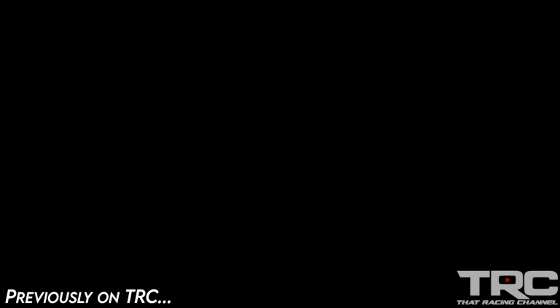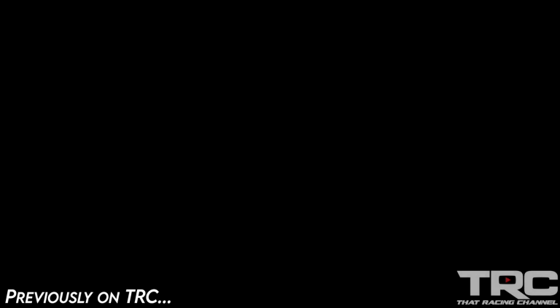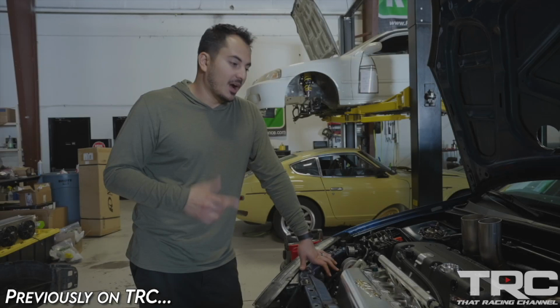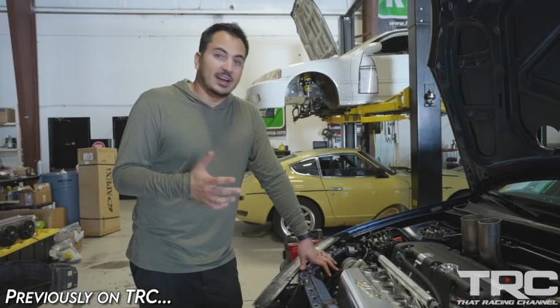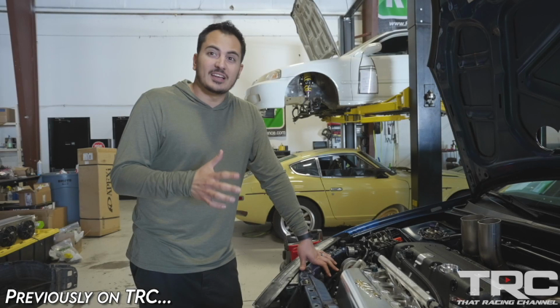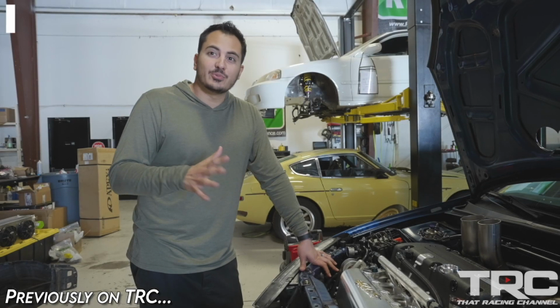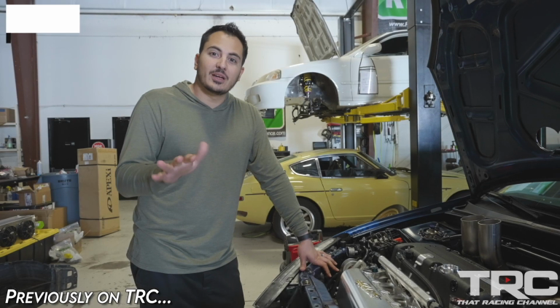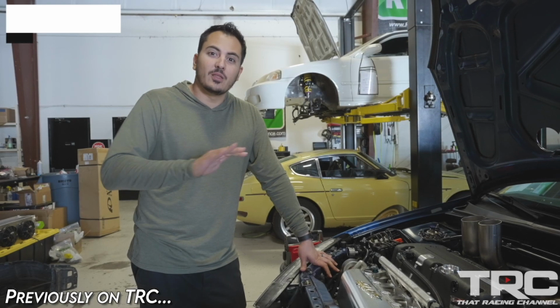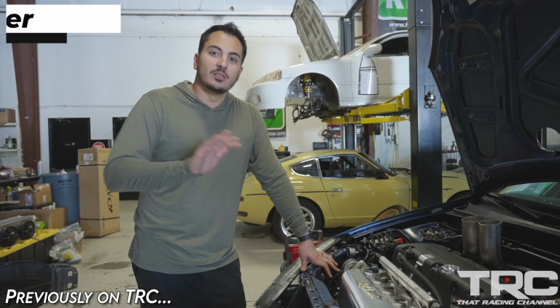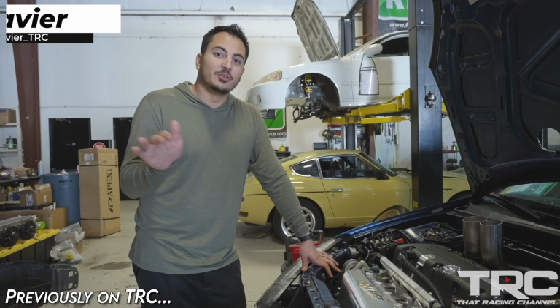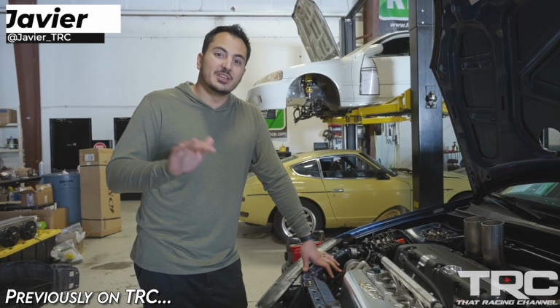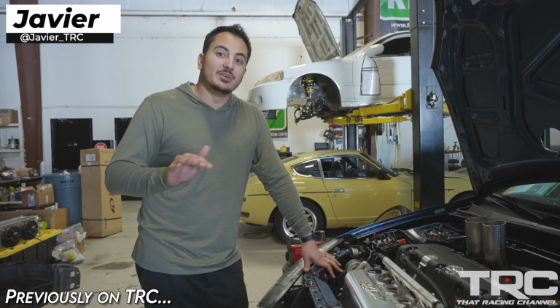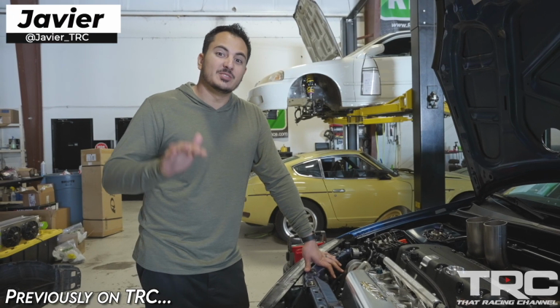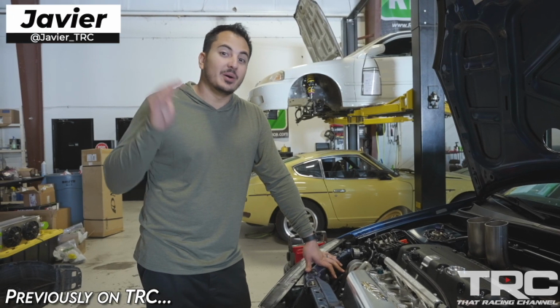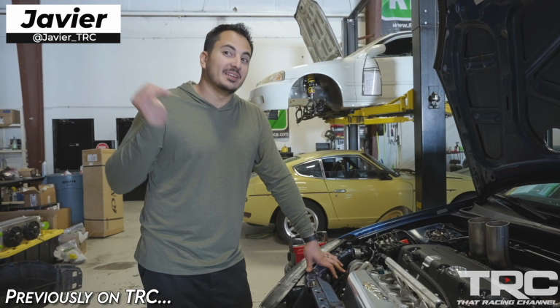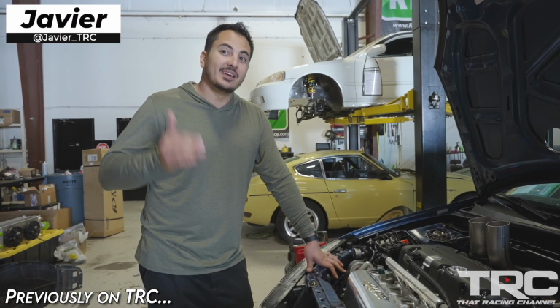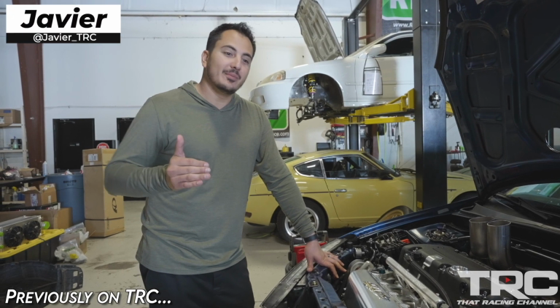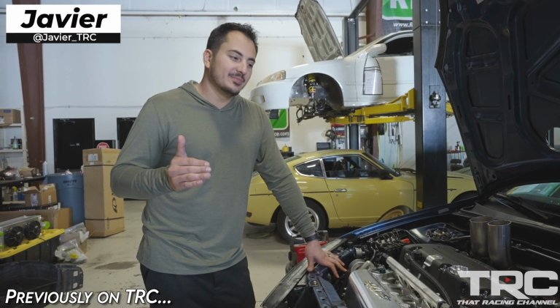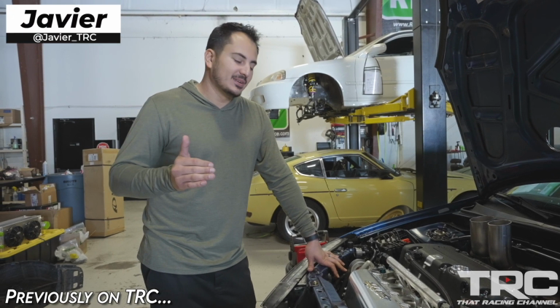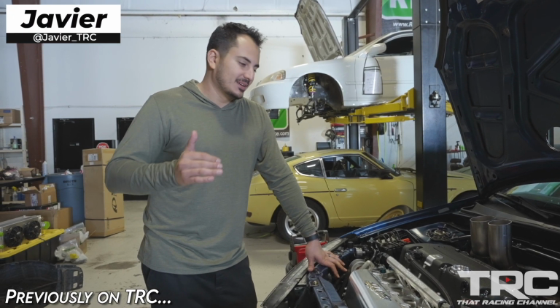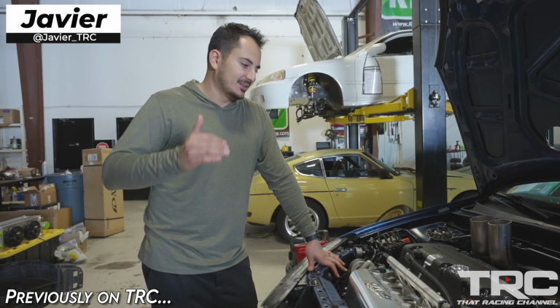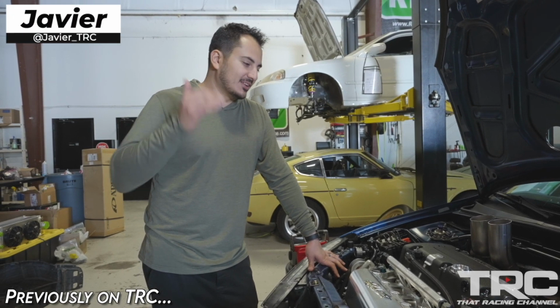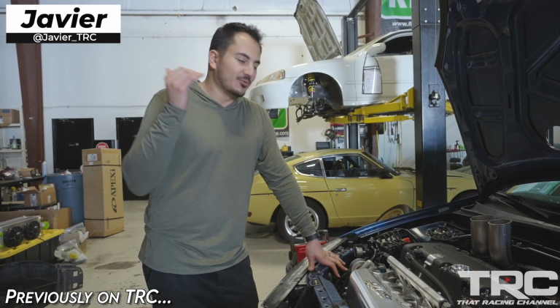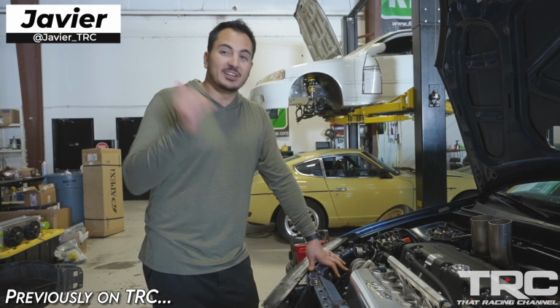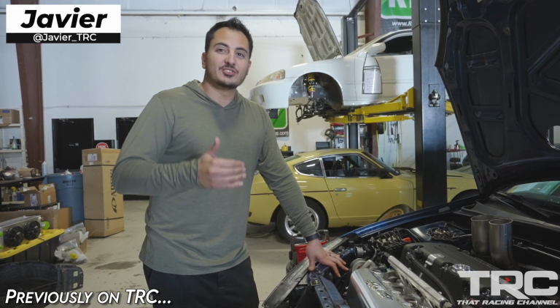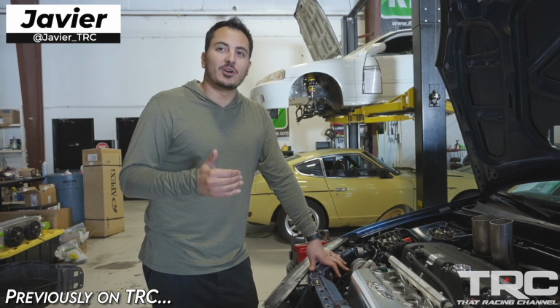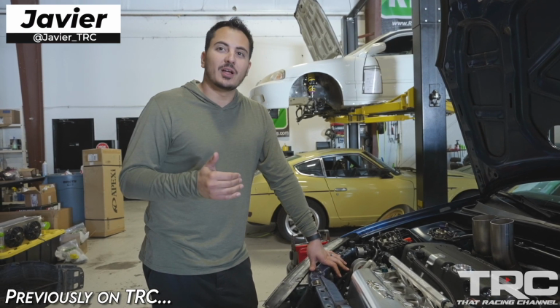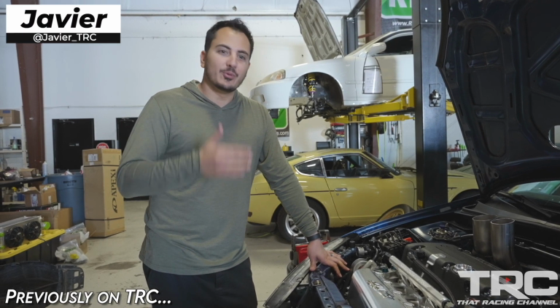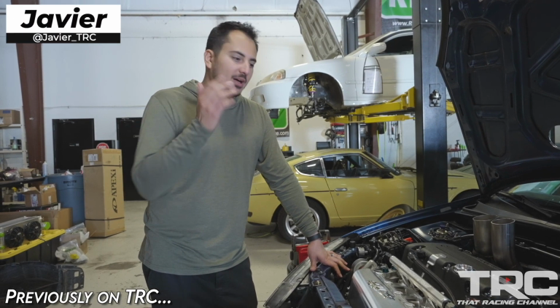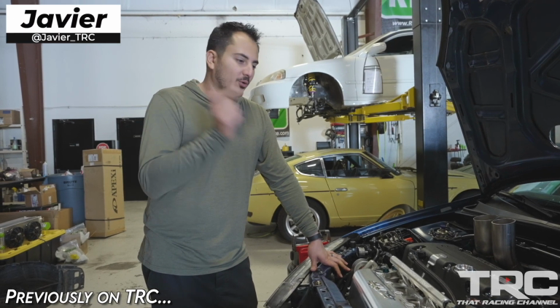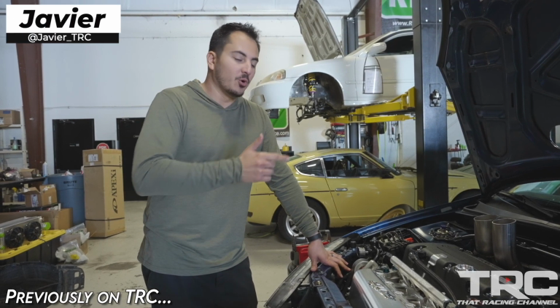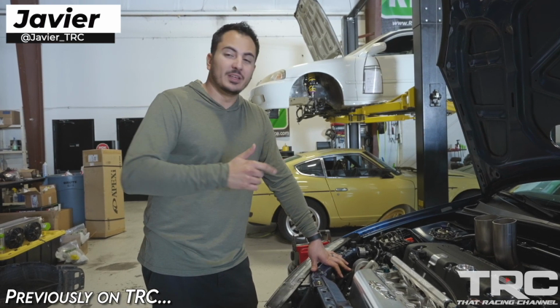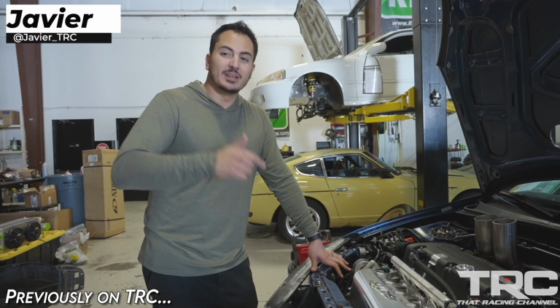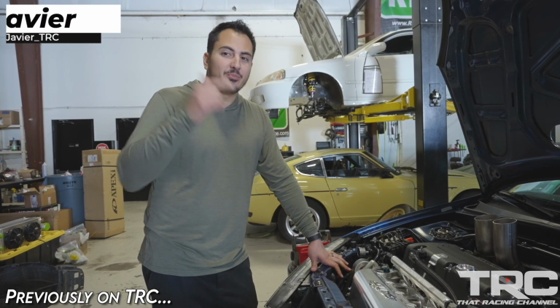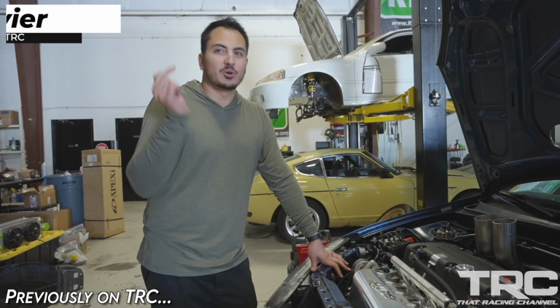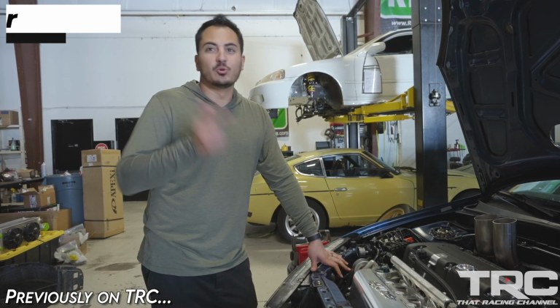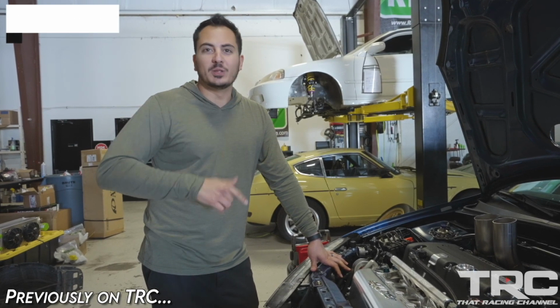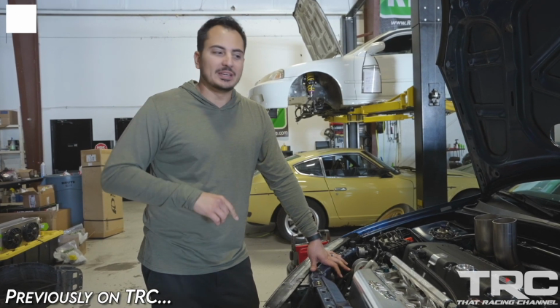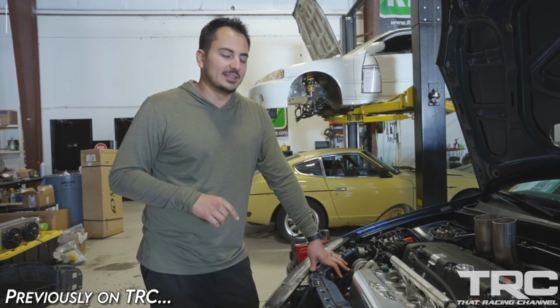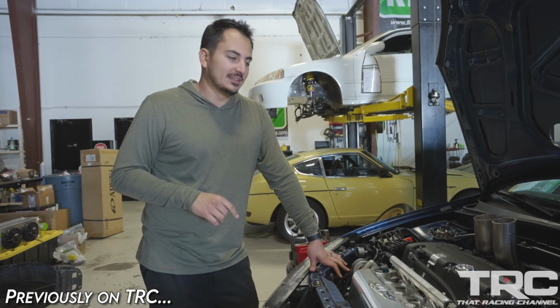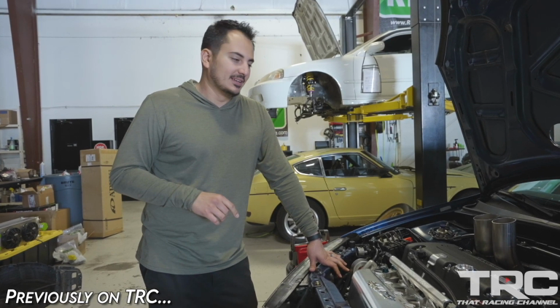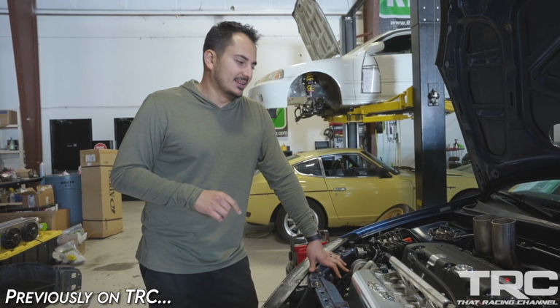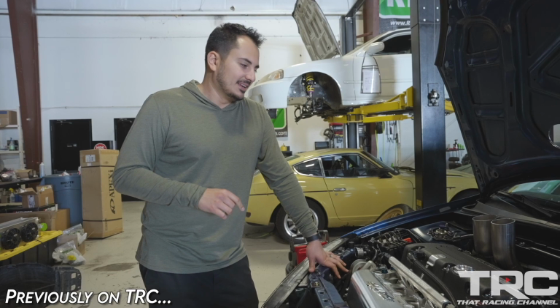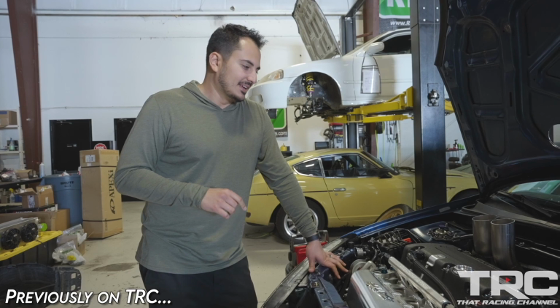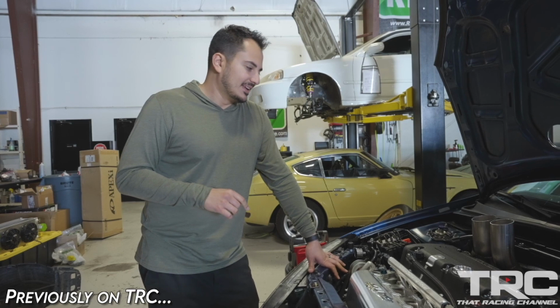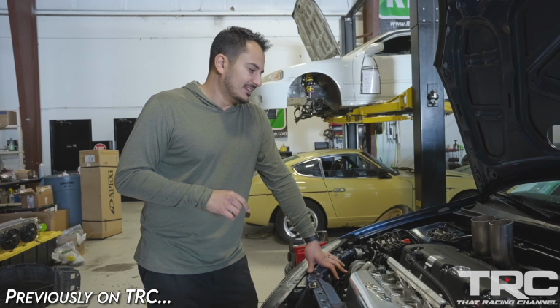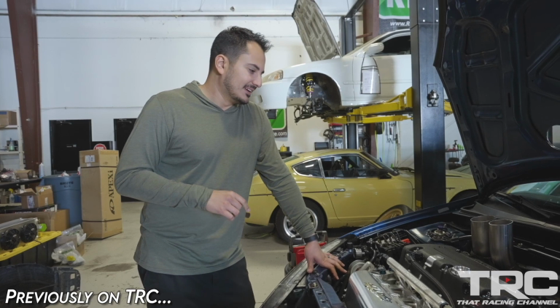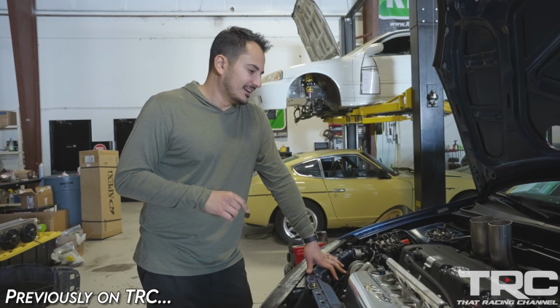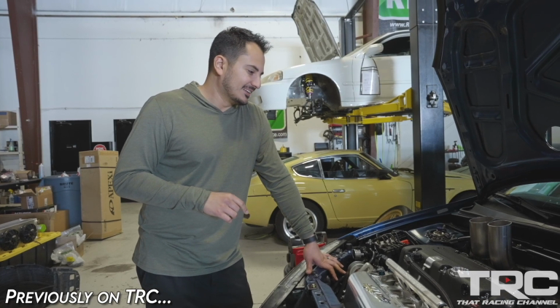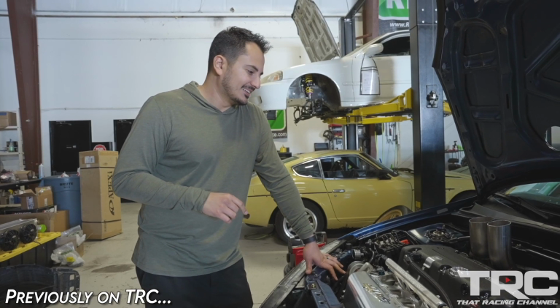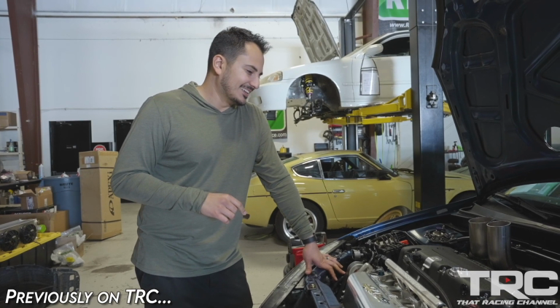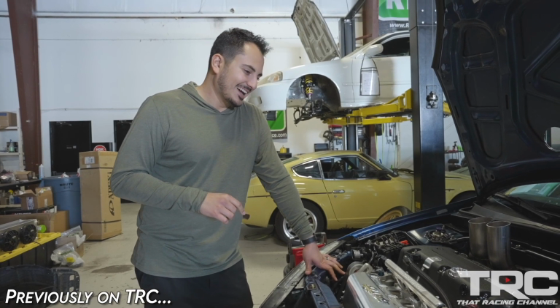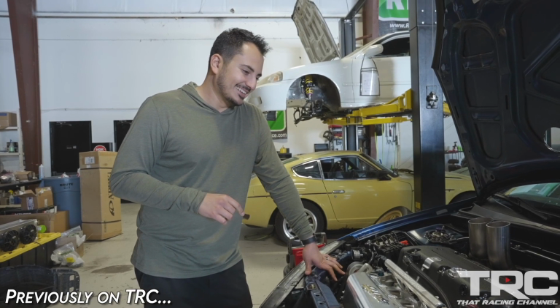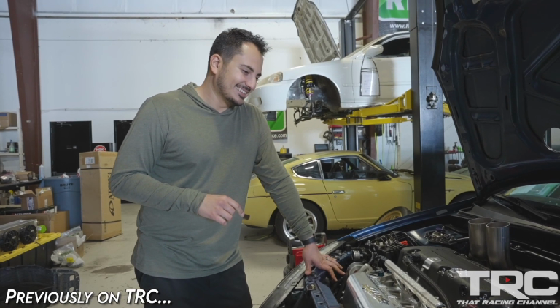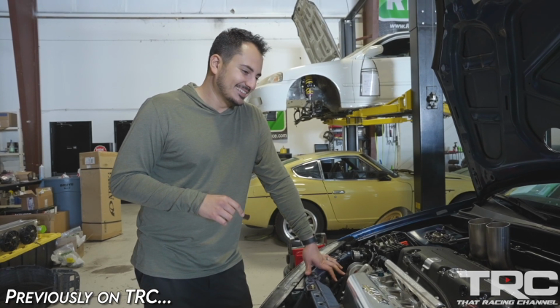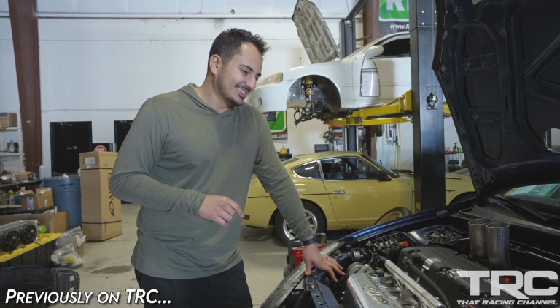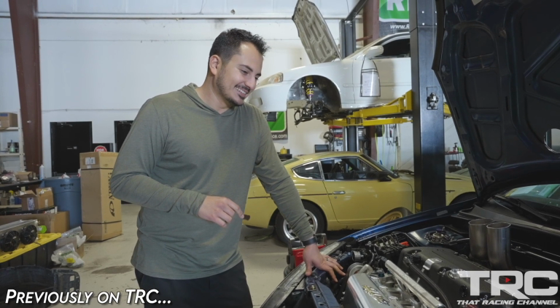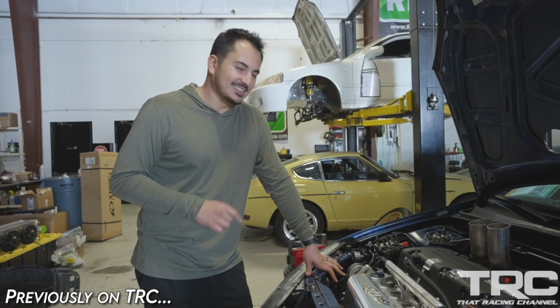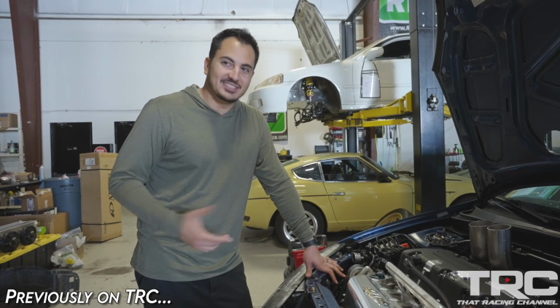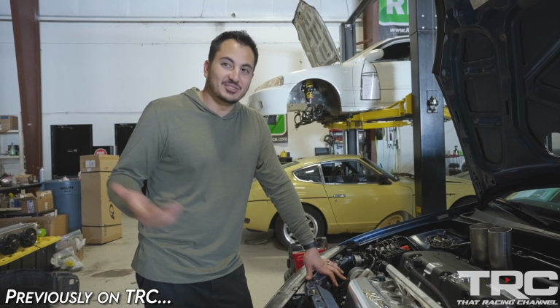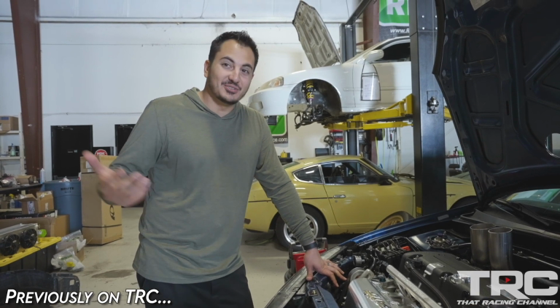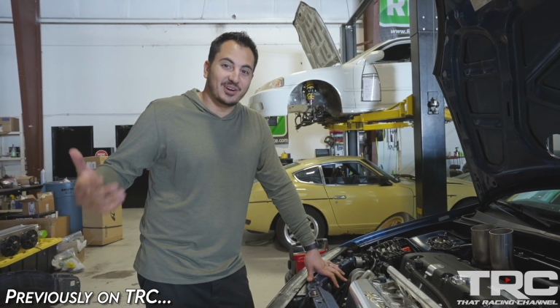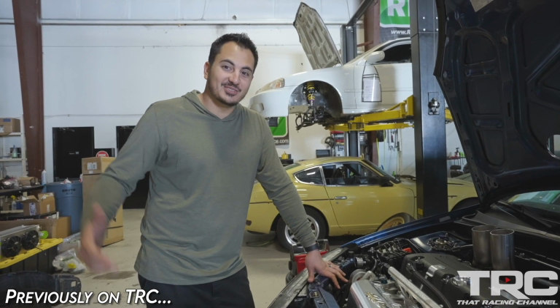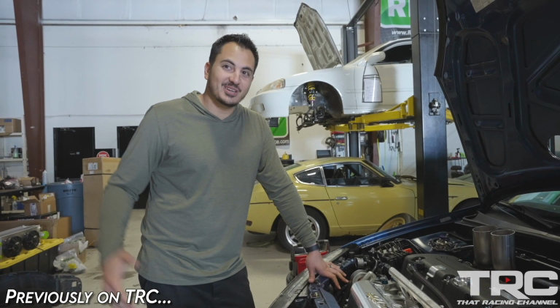Alright, guys, we got all the little tidbits buttoned up. Getting ready to start it up. We got oil in it, coolant in it. Let's see if she fires up.